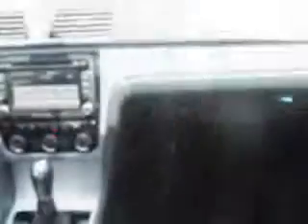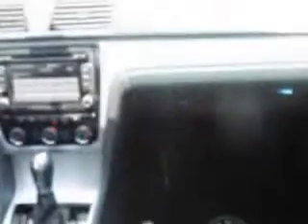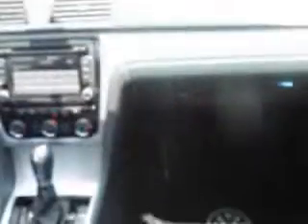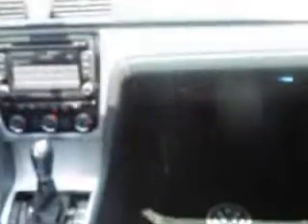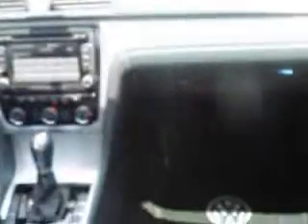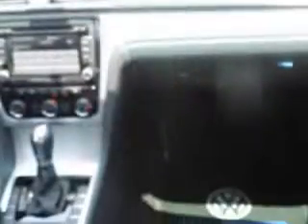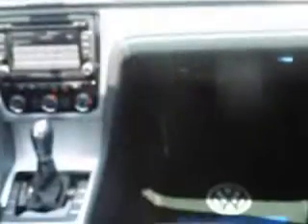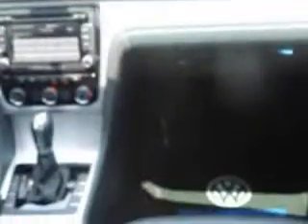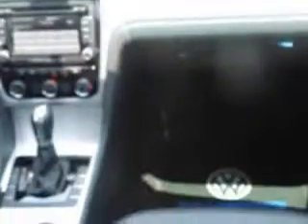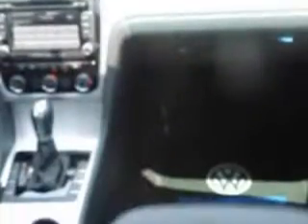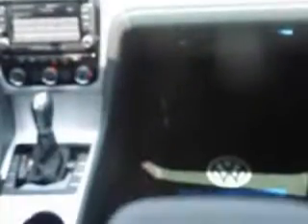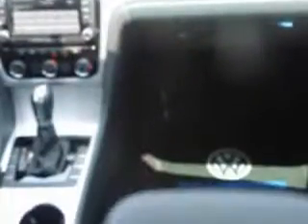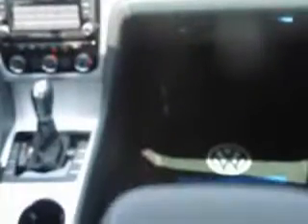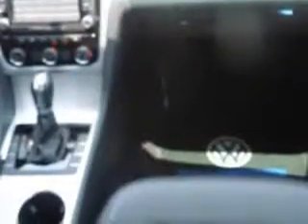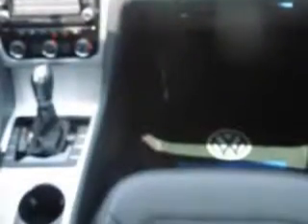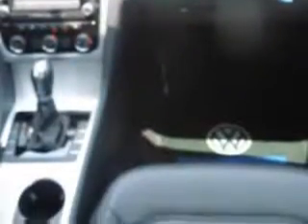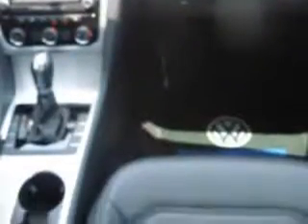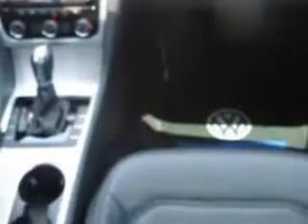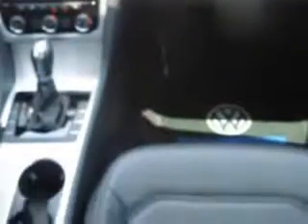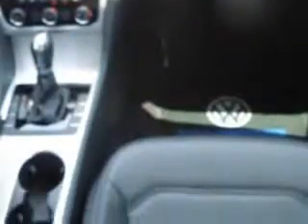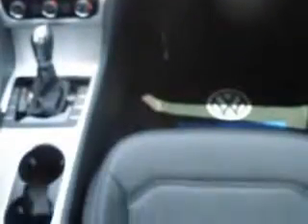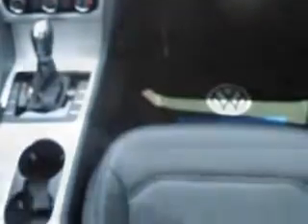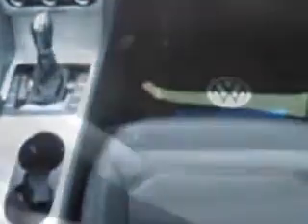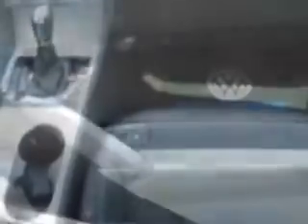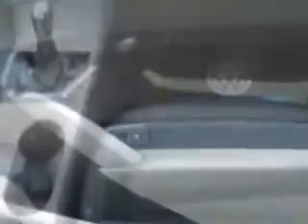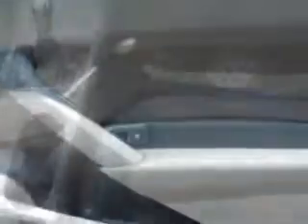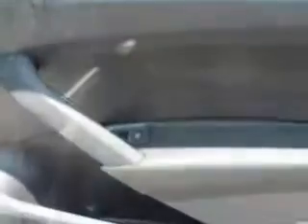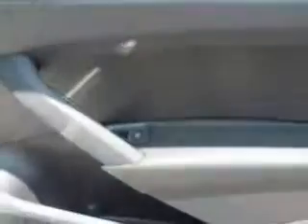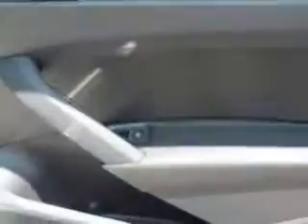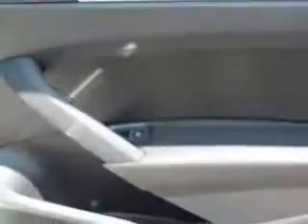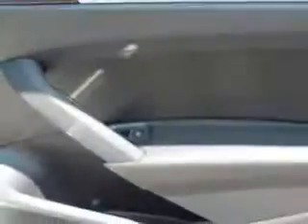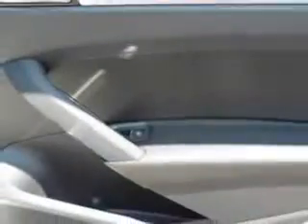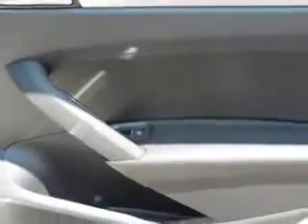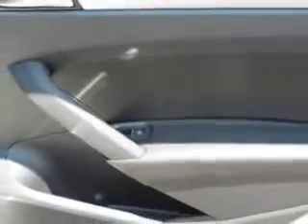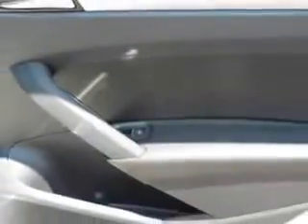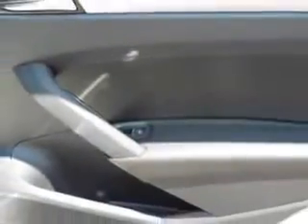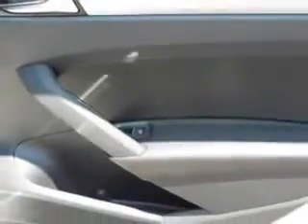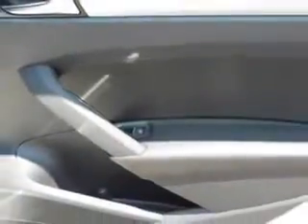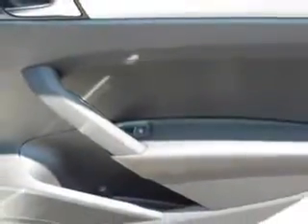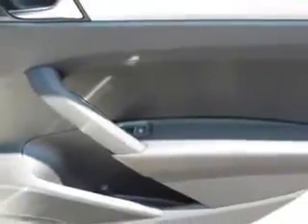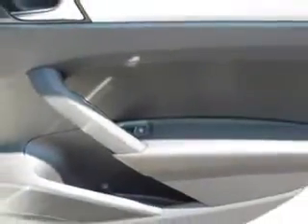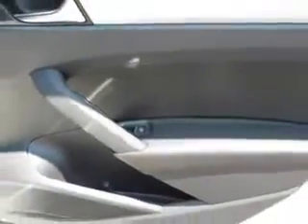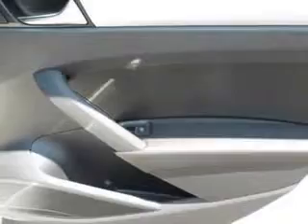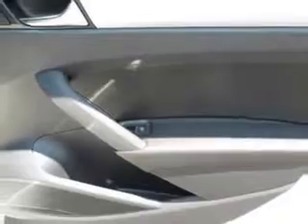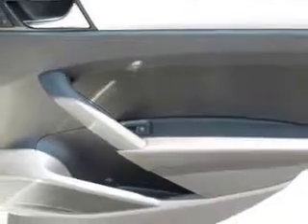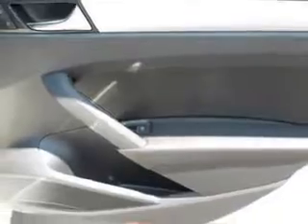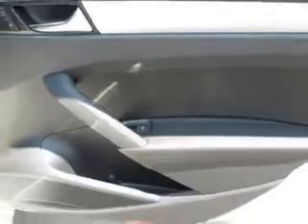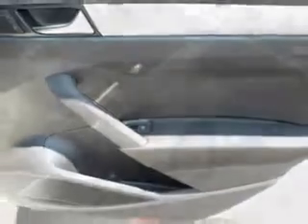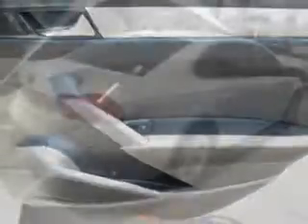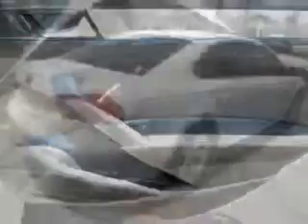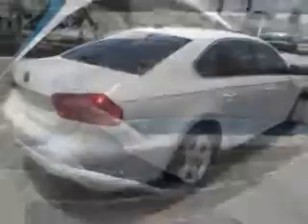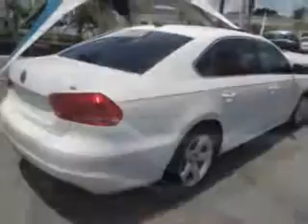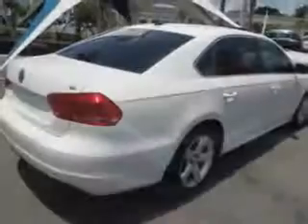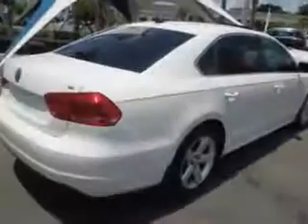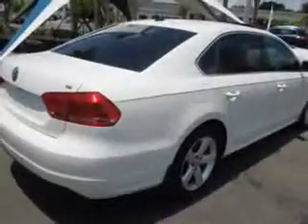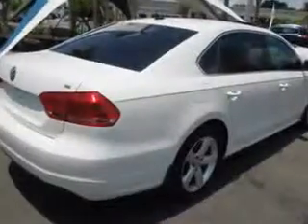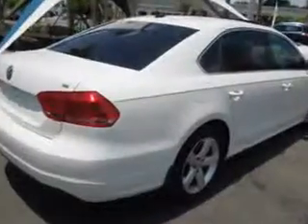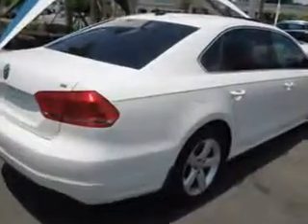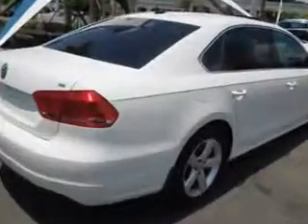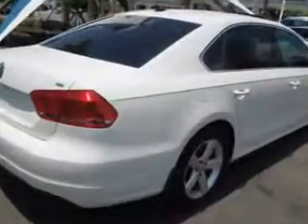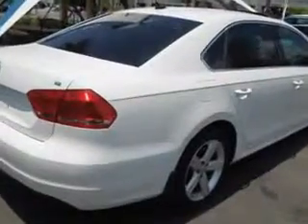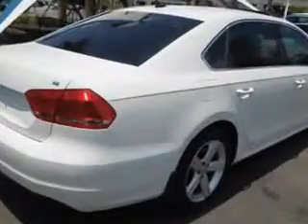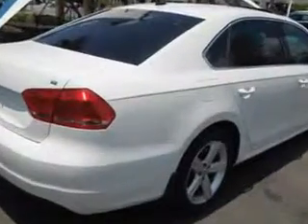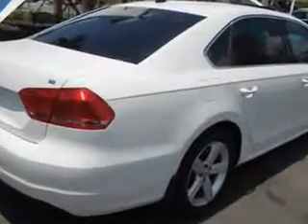Enjoy the drive and have peace of mind in this 2013 Volkswagen Passat. See us at Jenkins Volkswagen of Leesburg today.